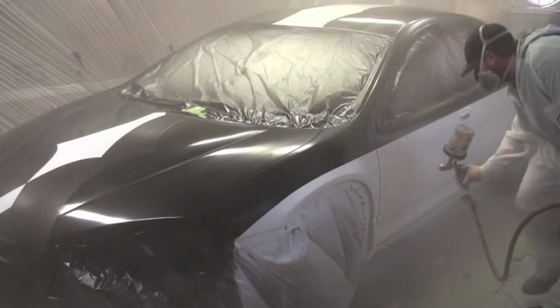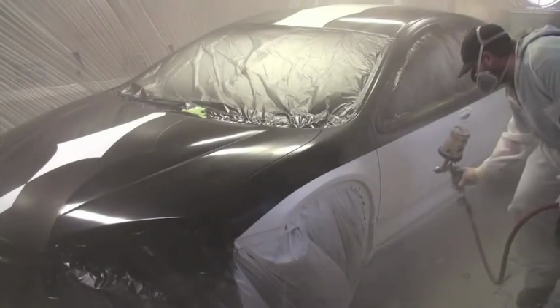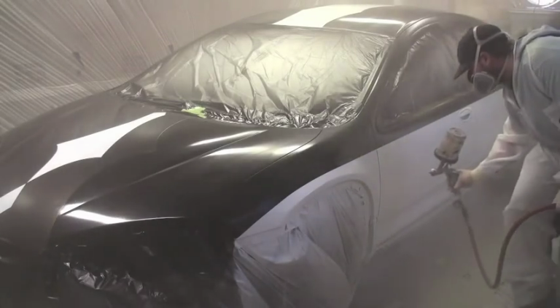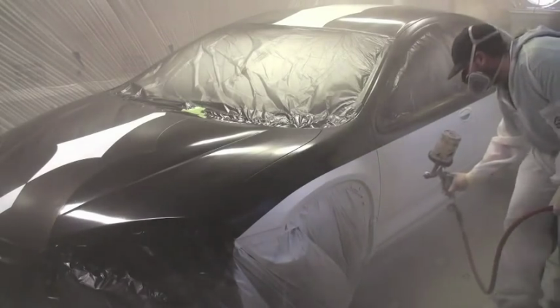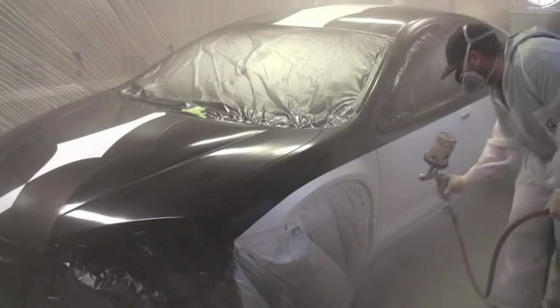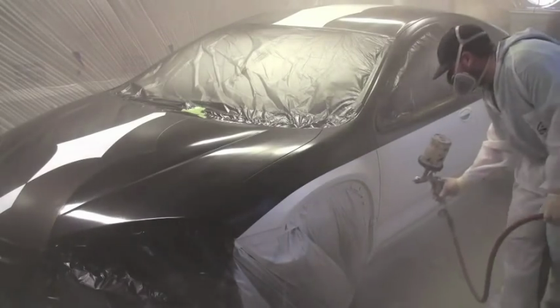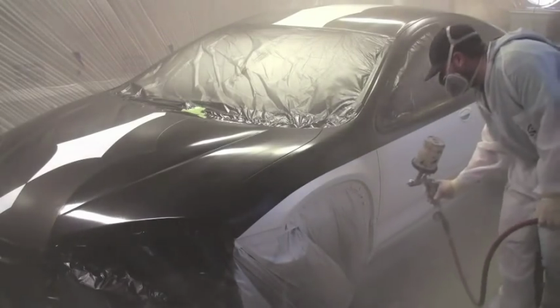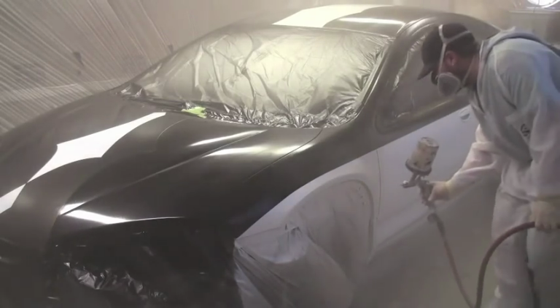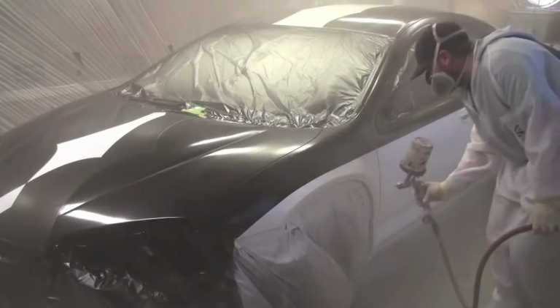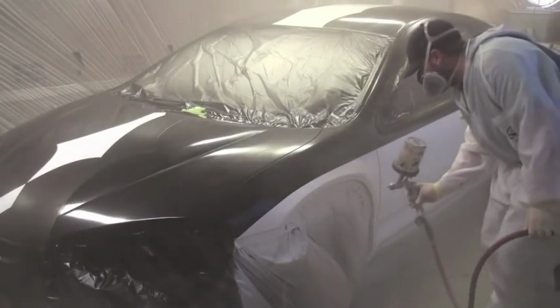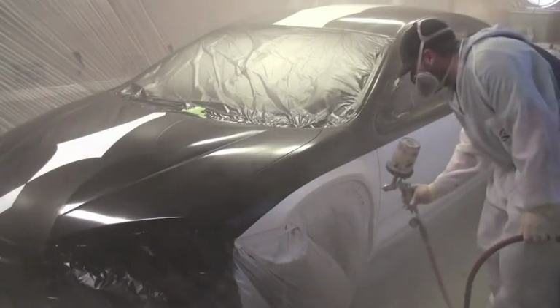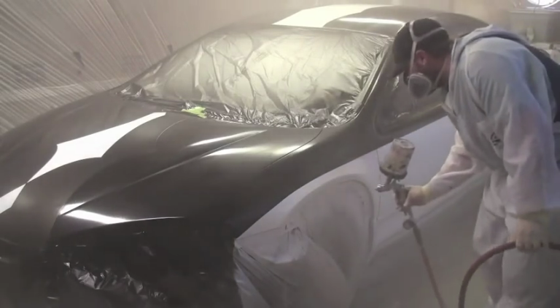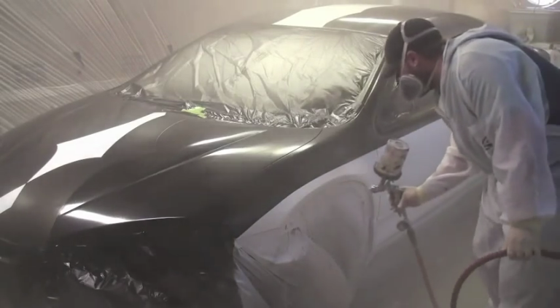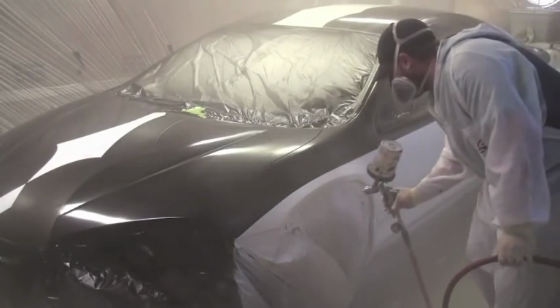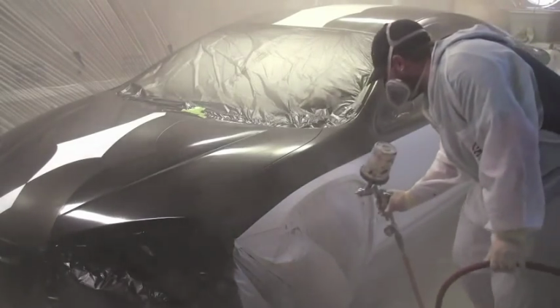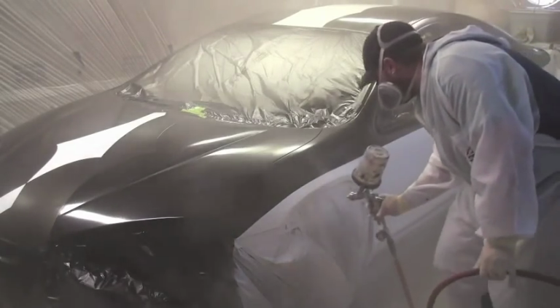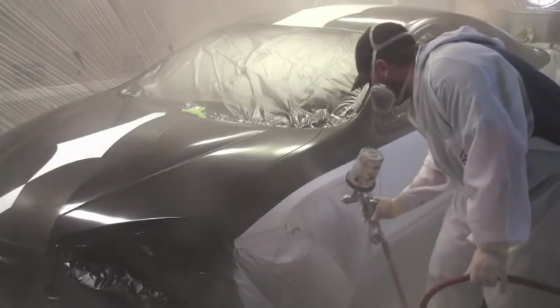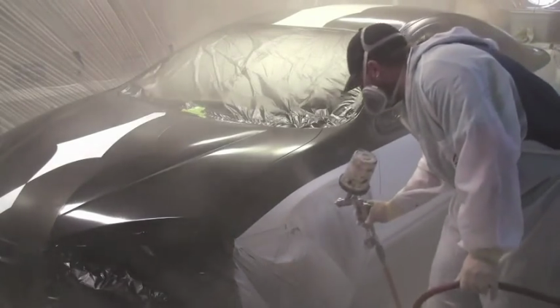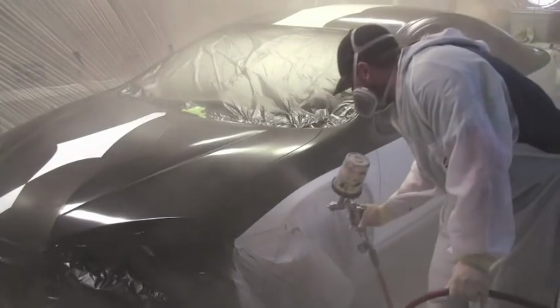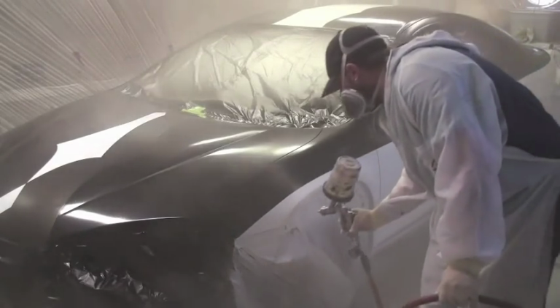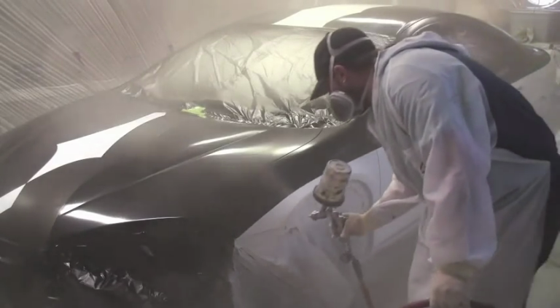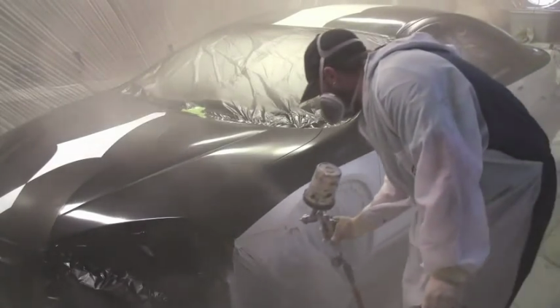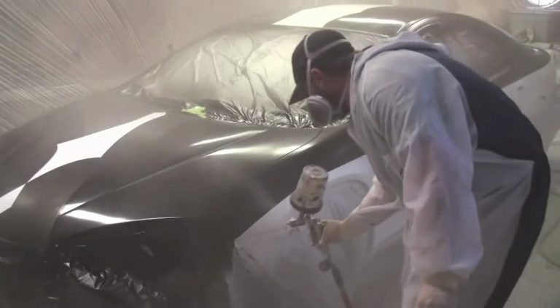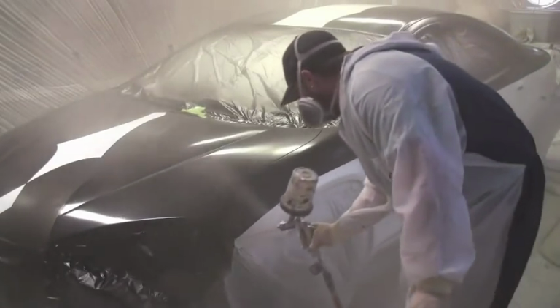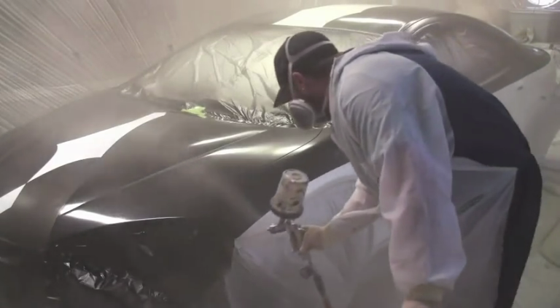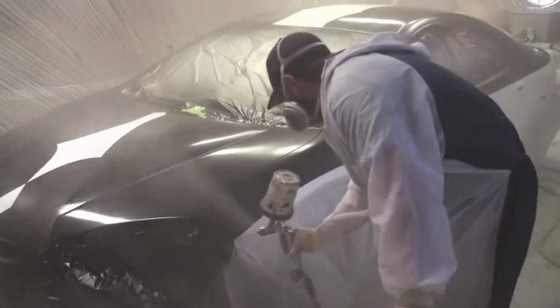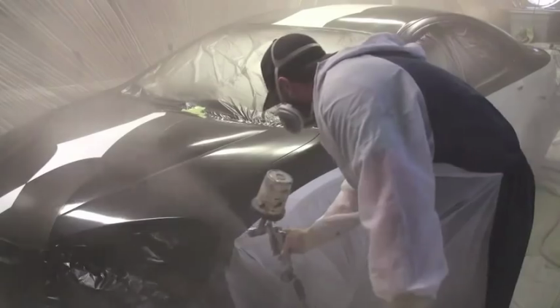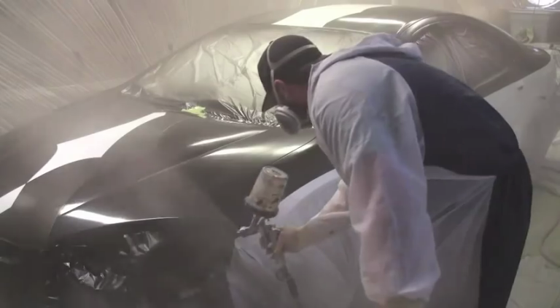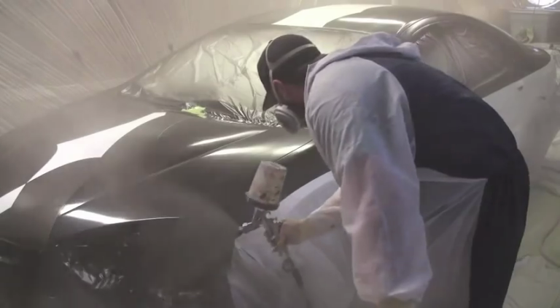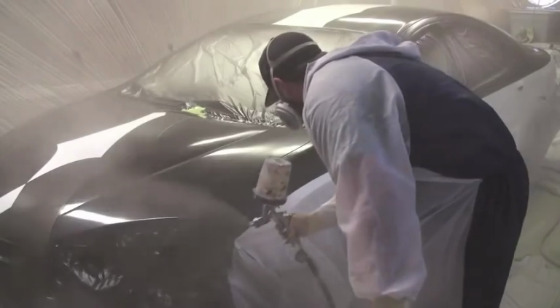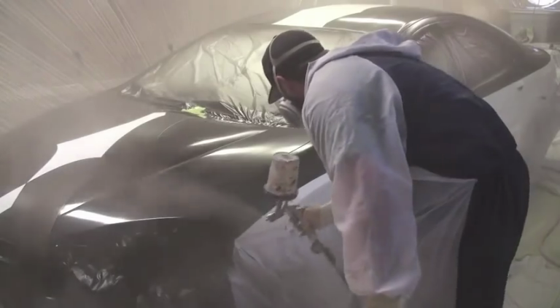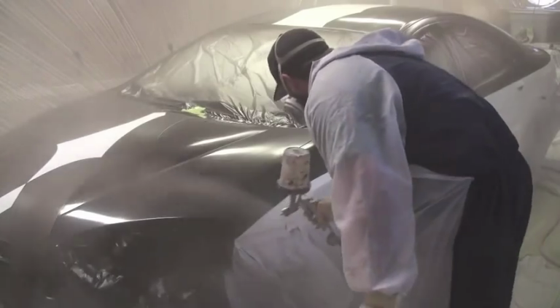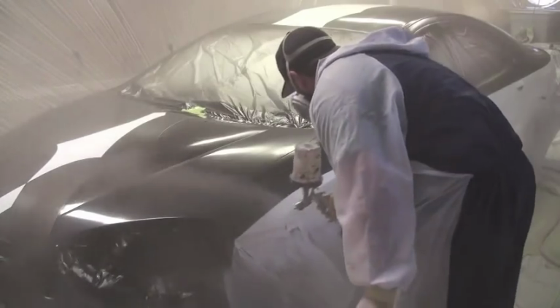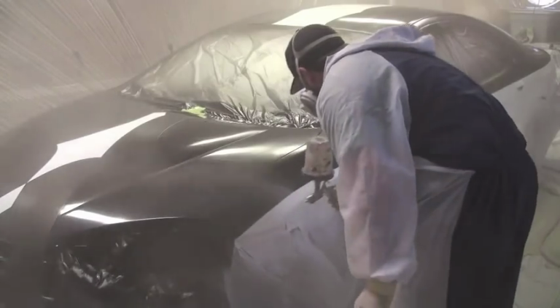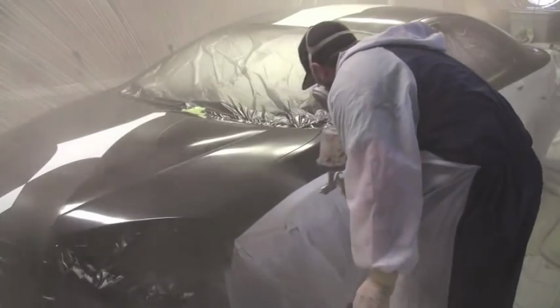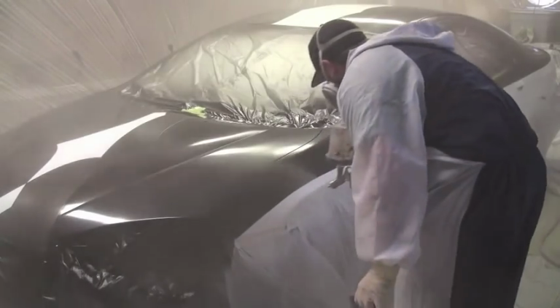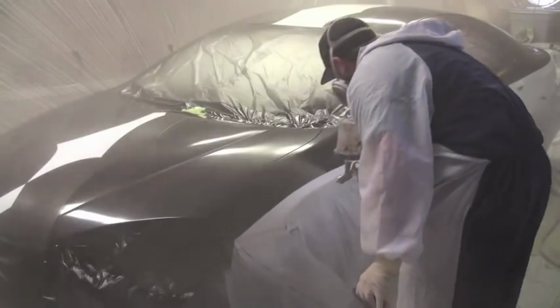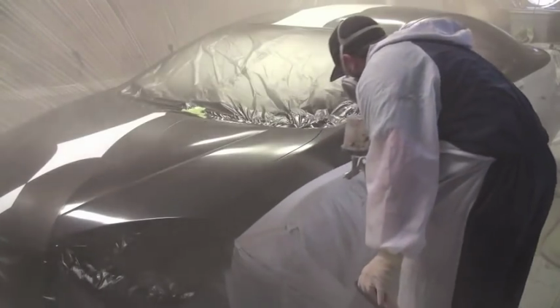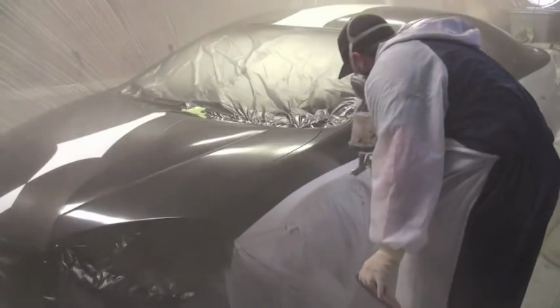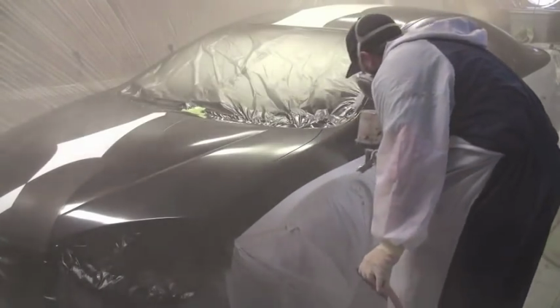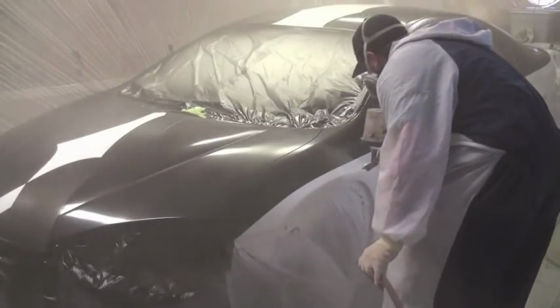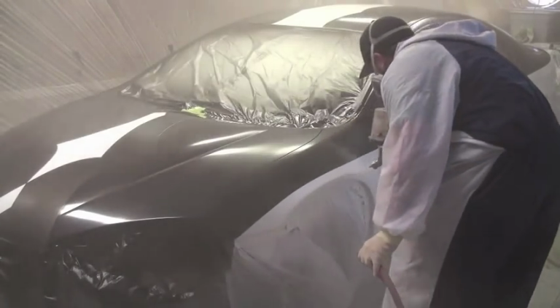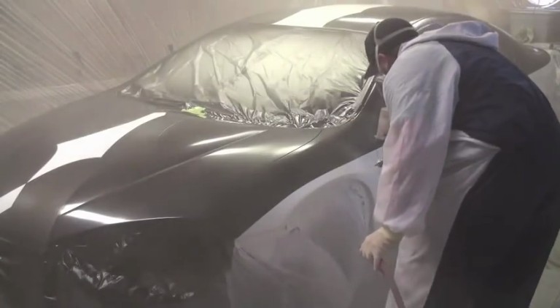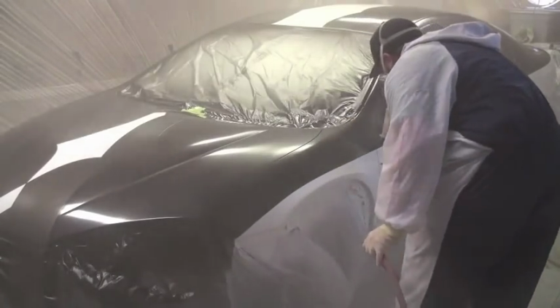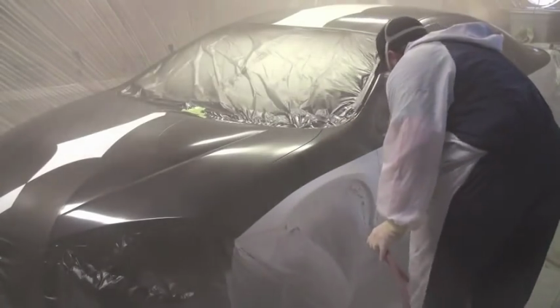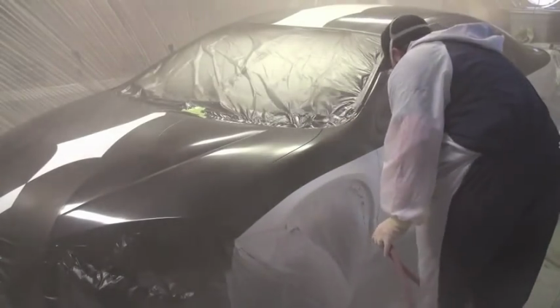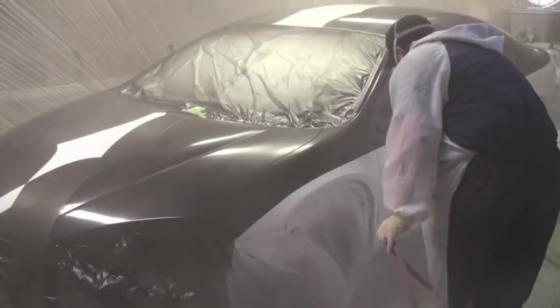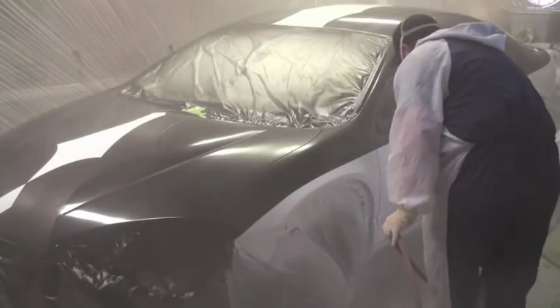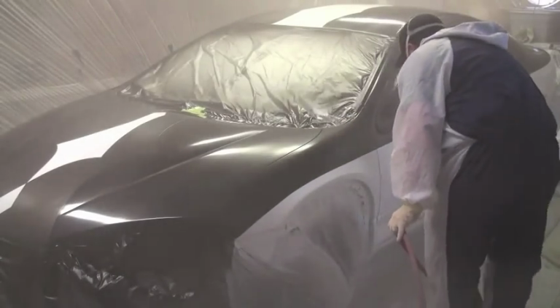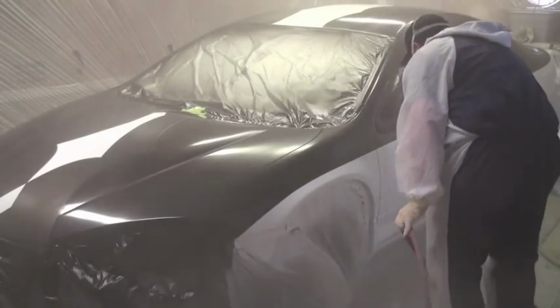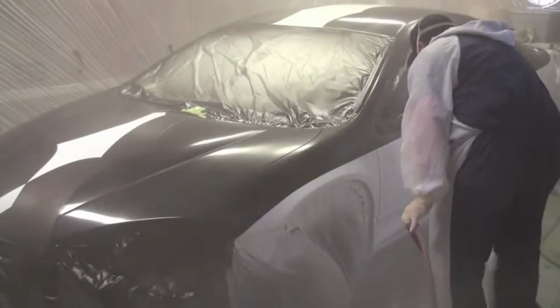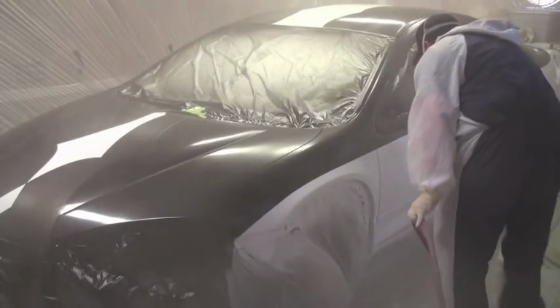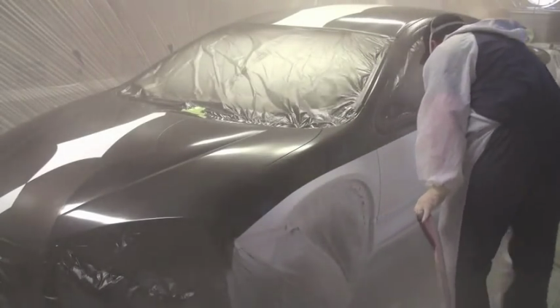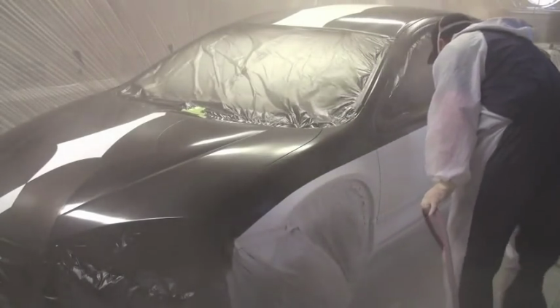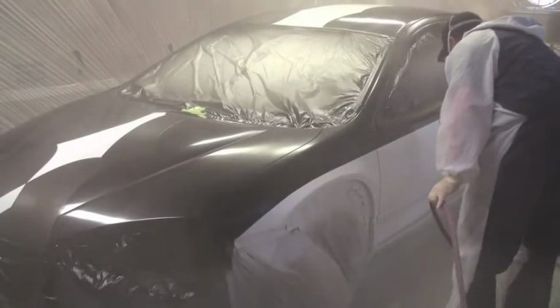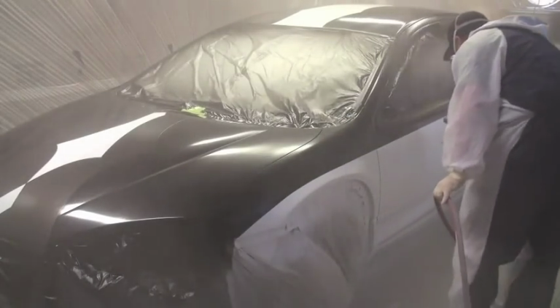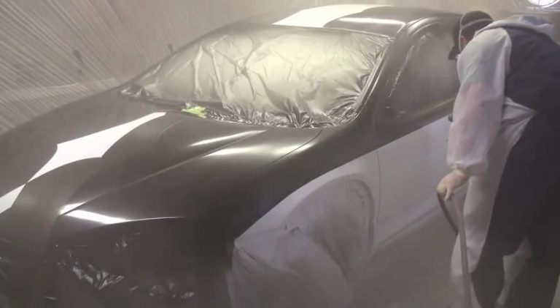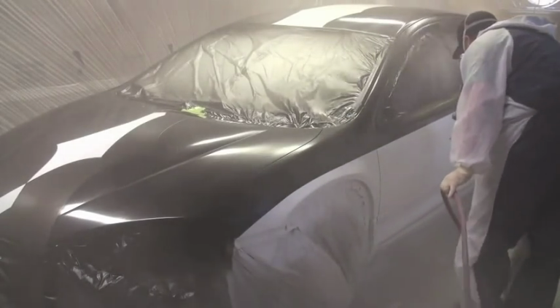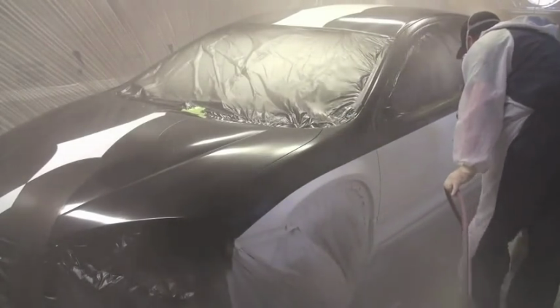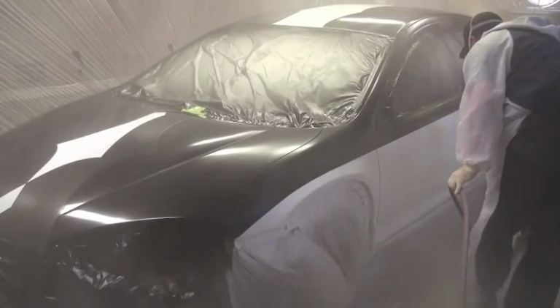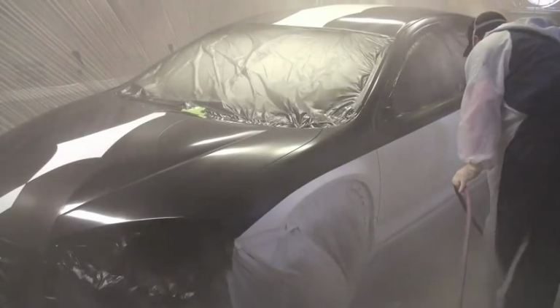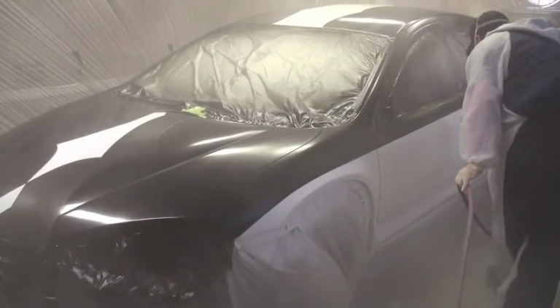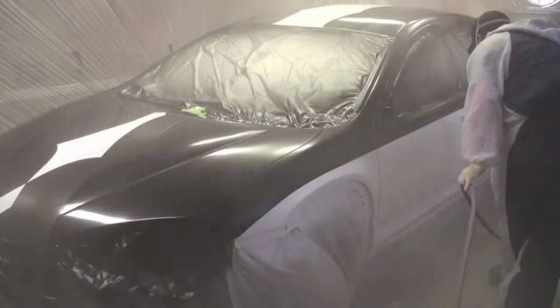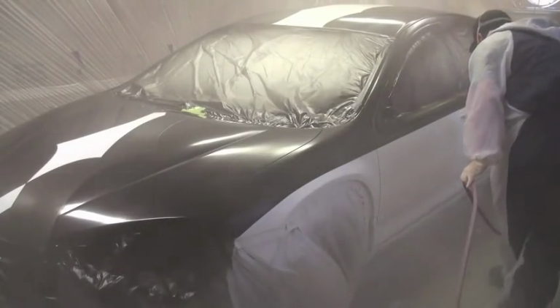Start to do a medium wet coat, a little bit heavier on the second.